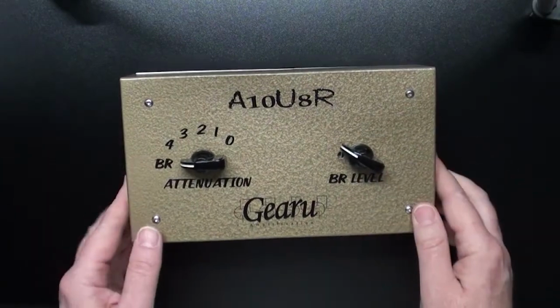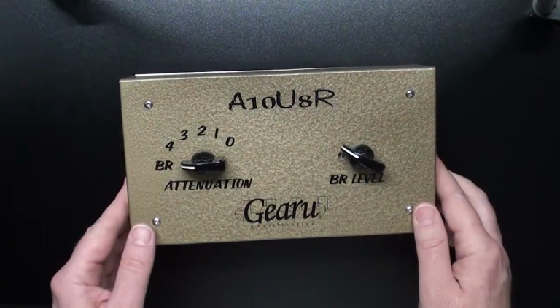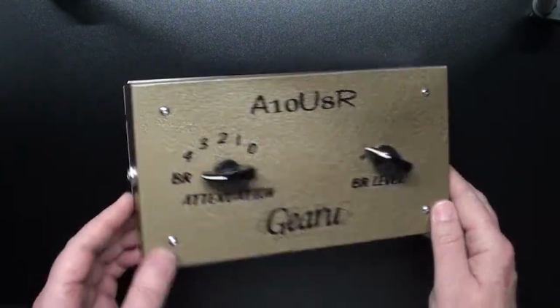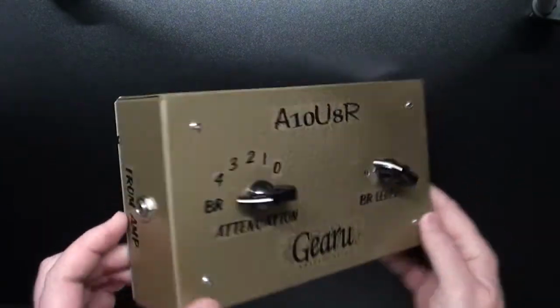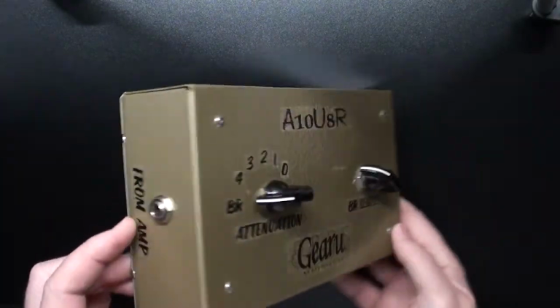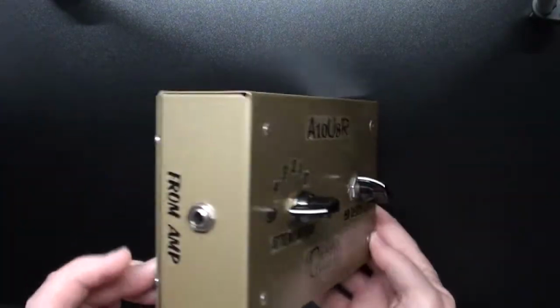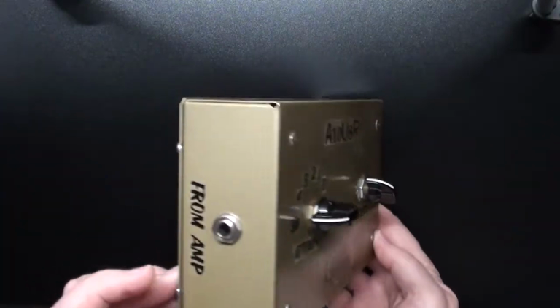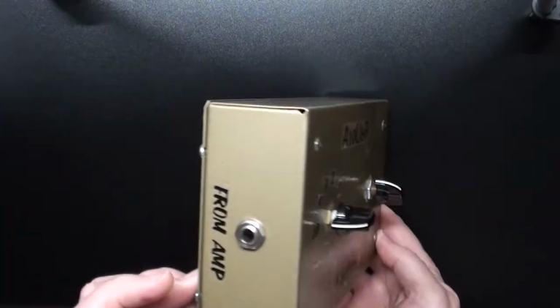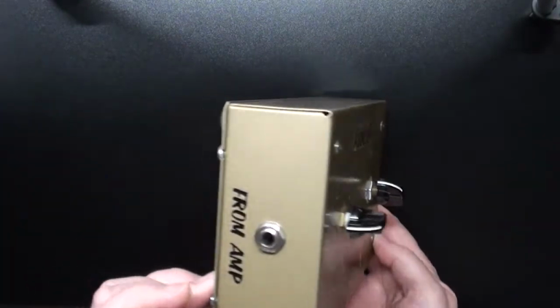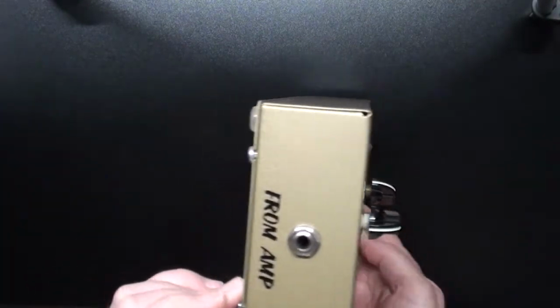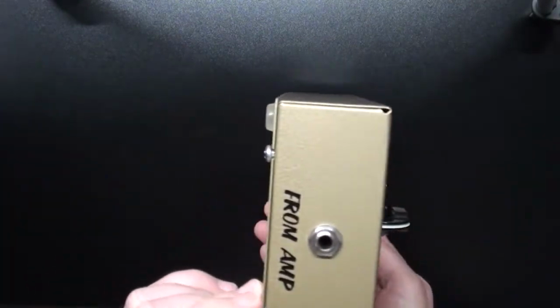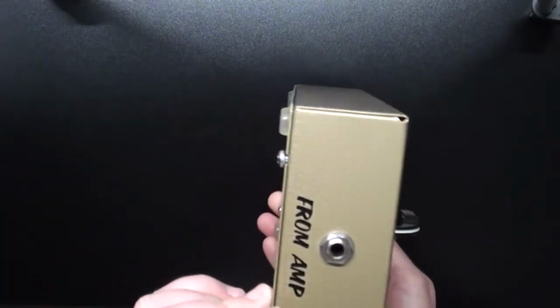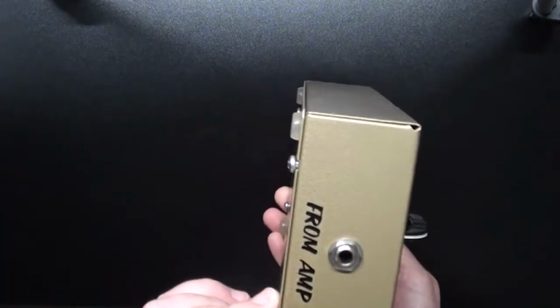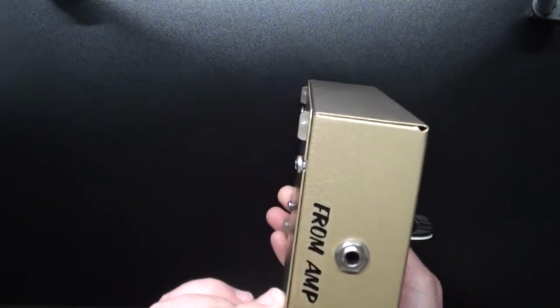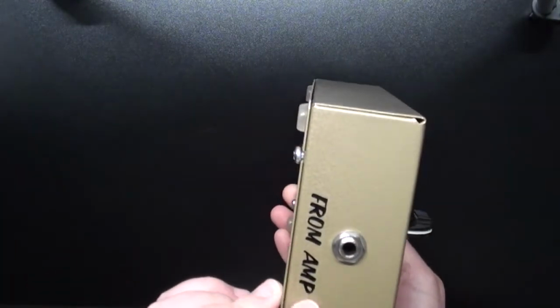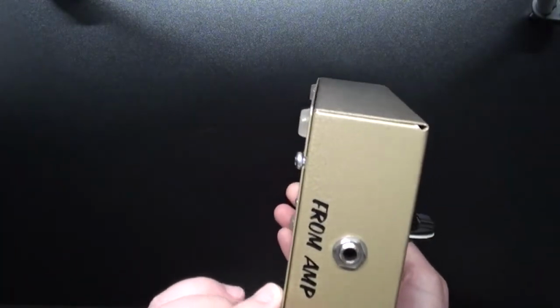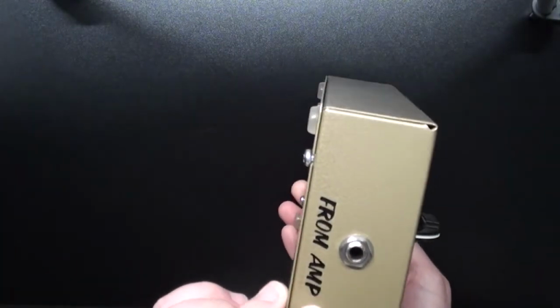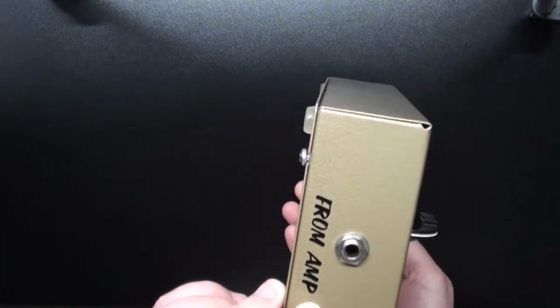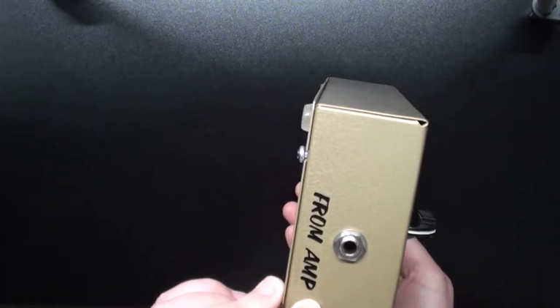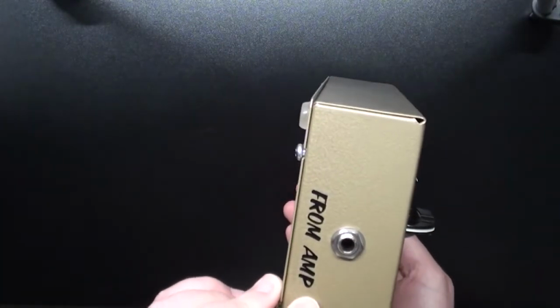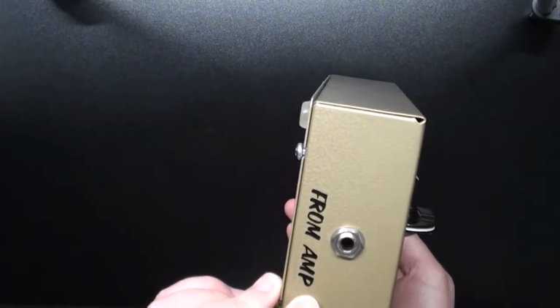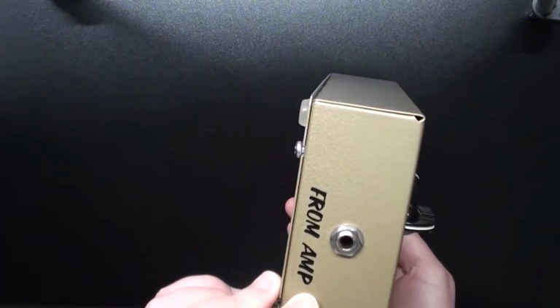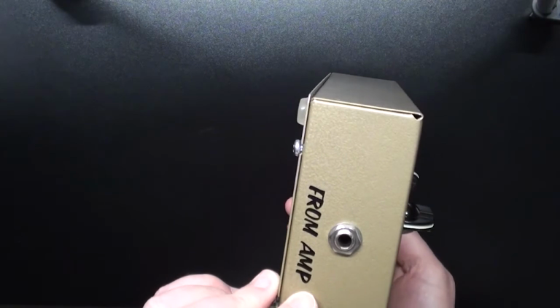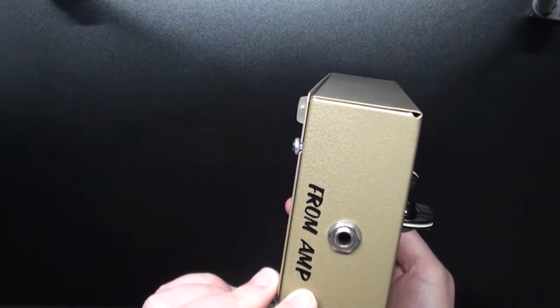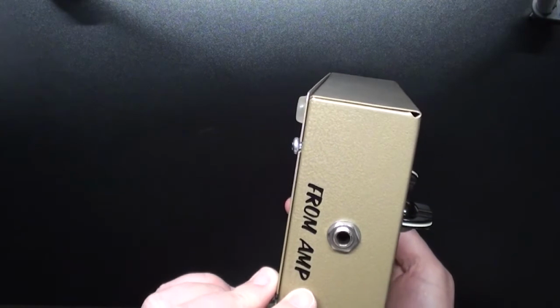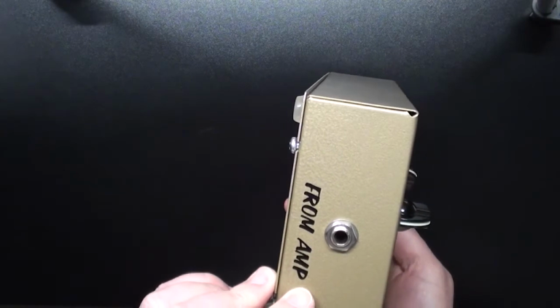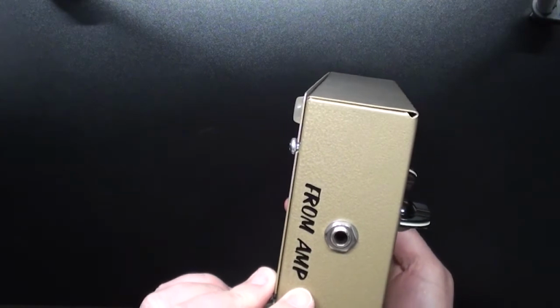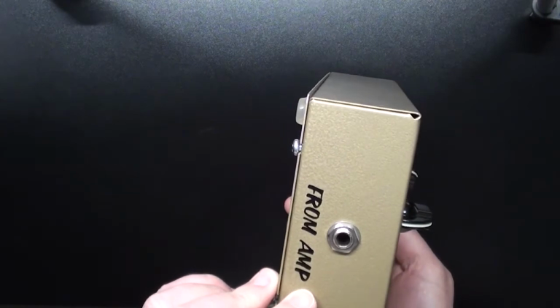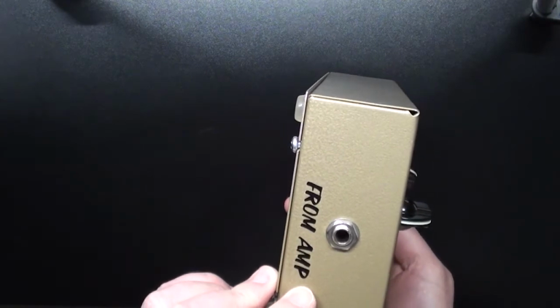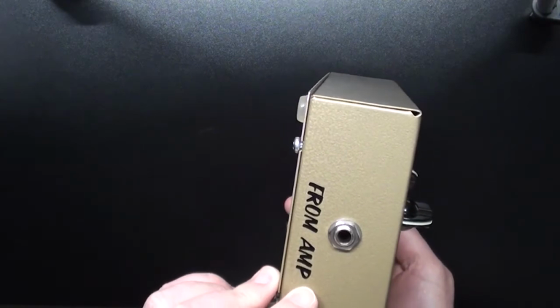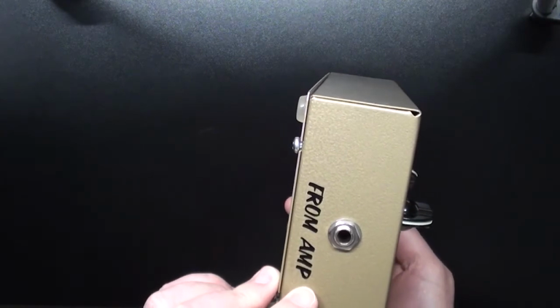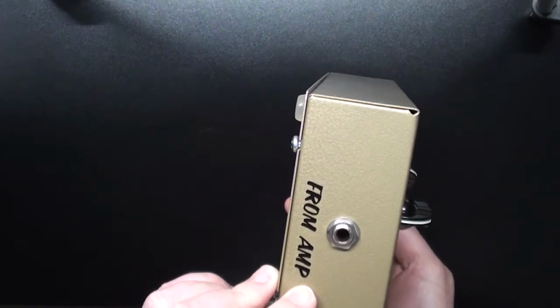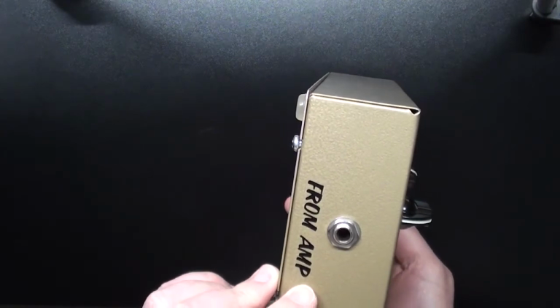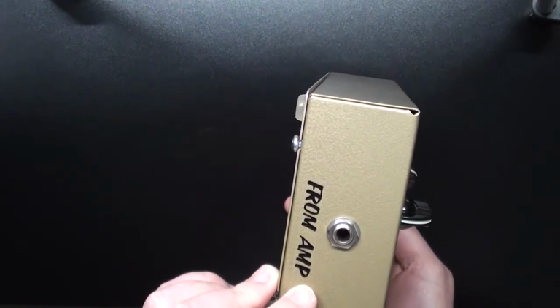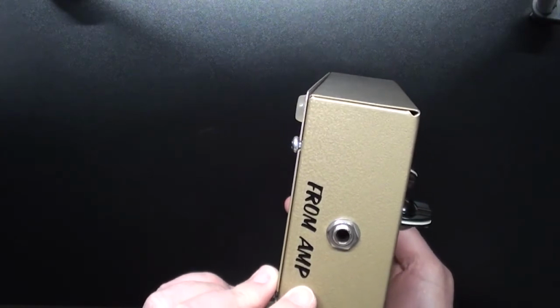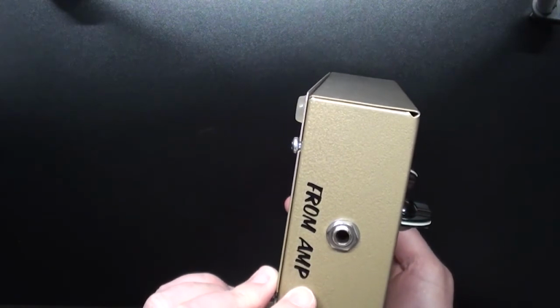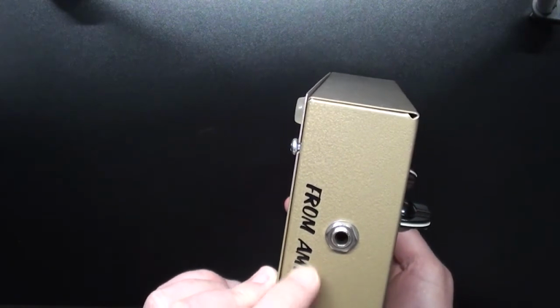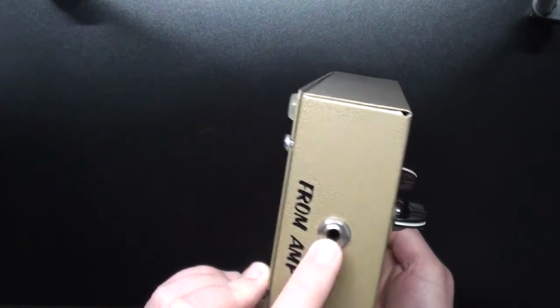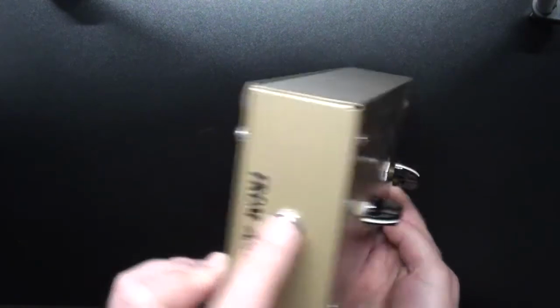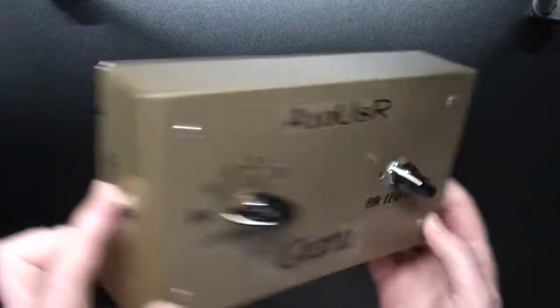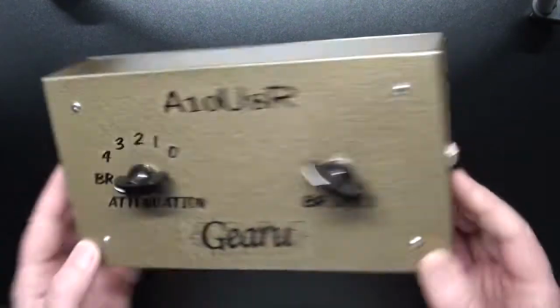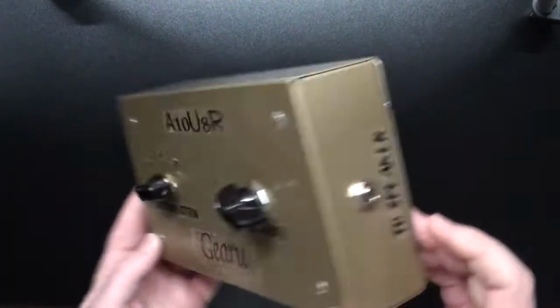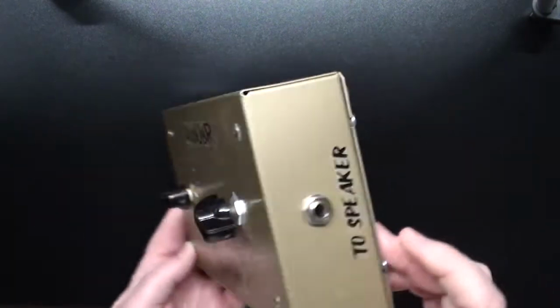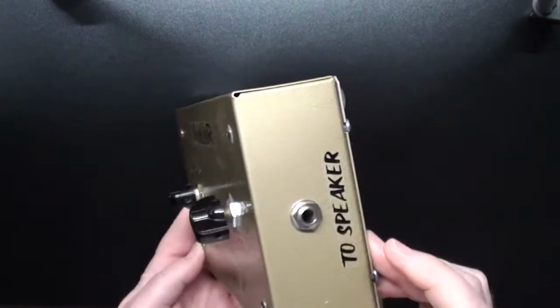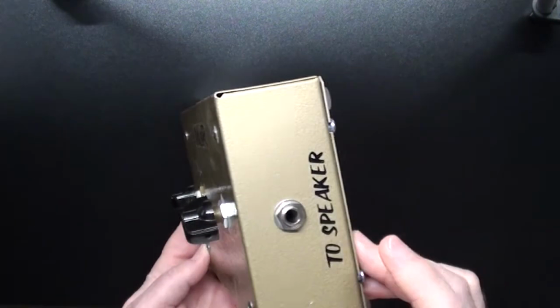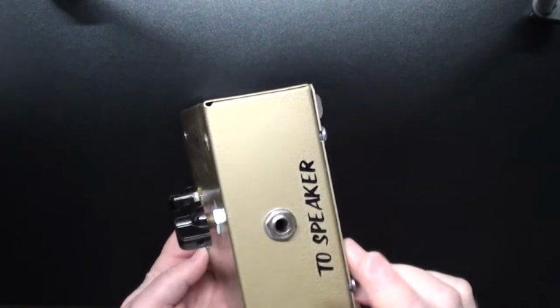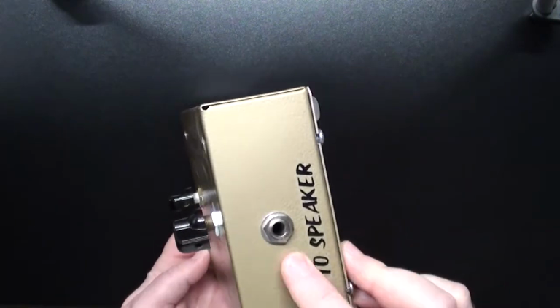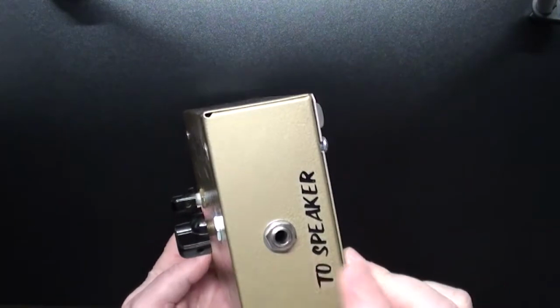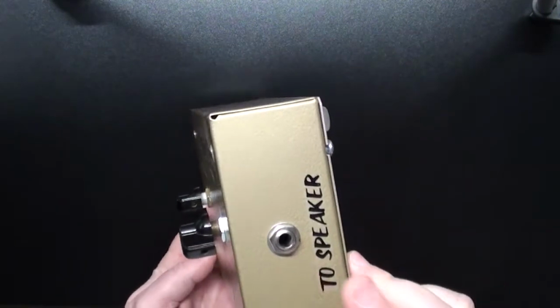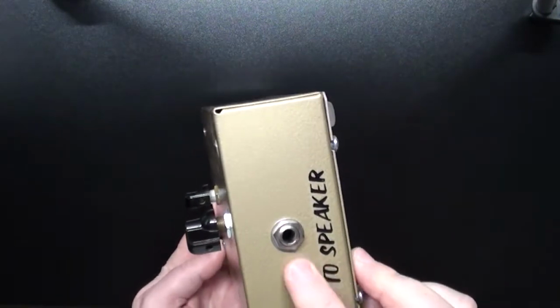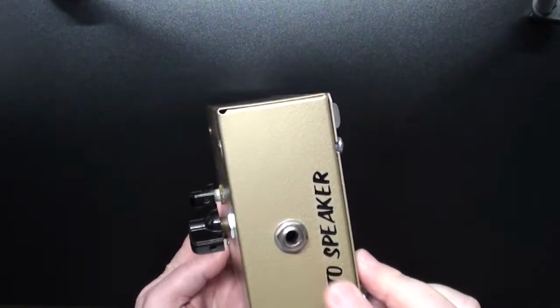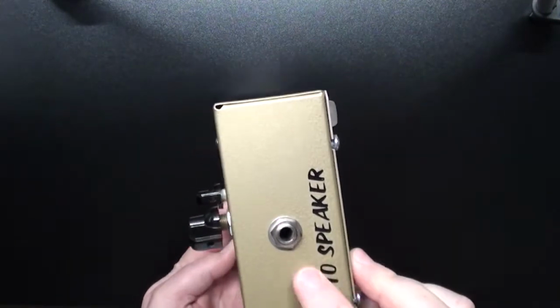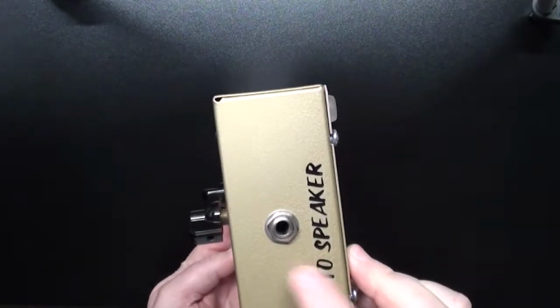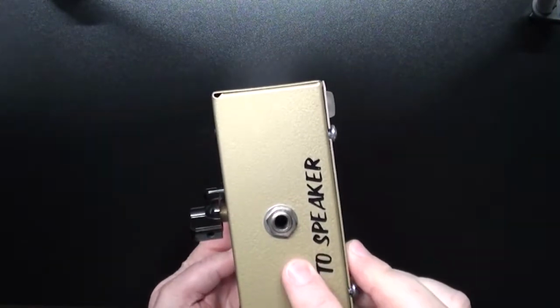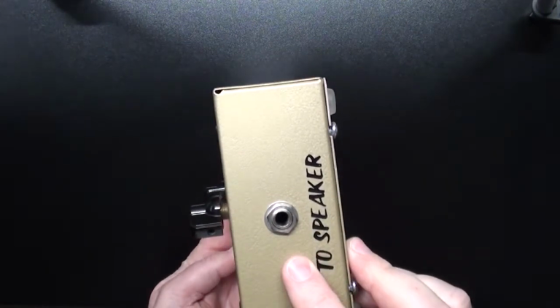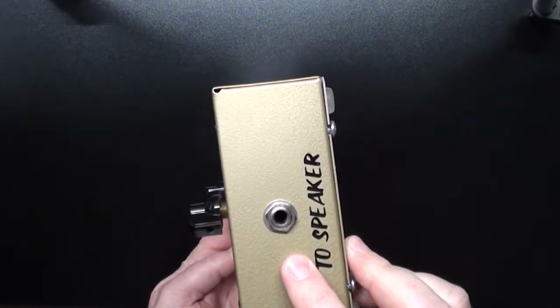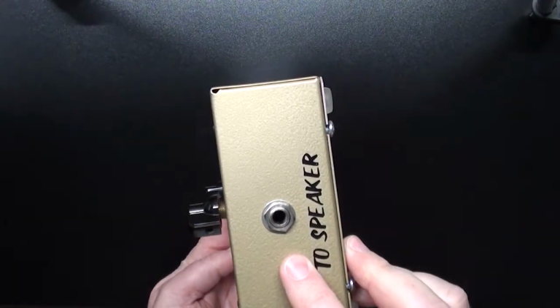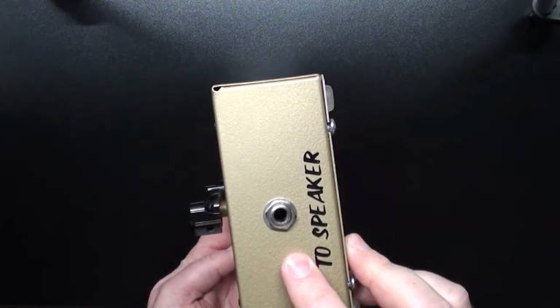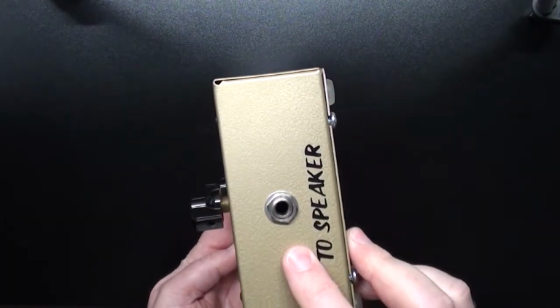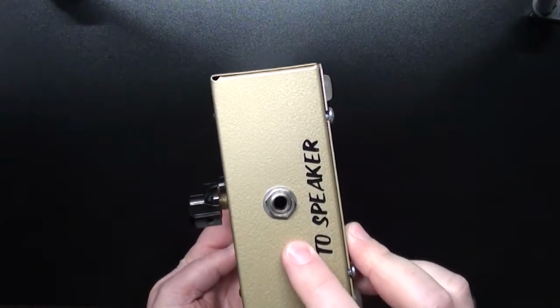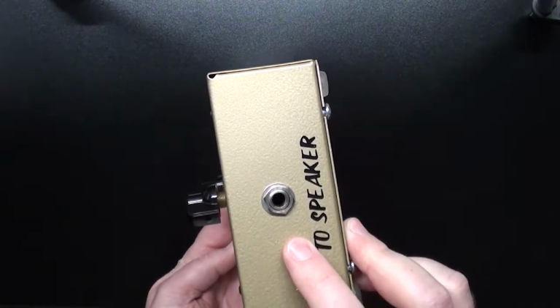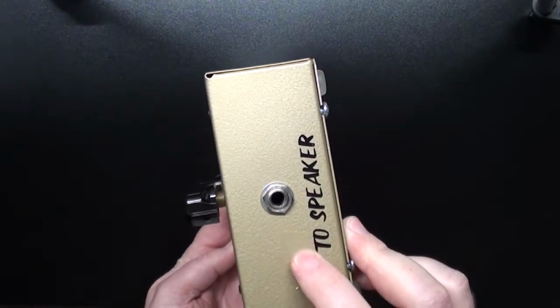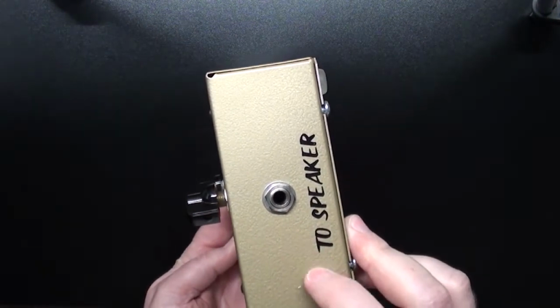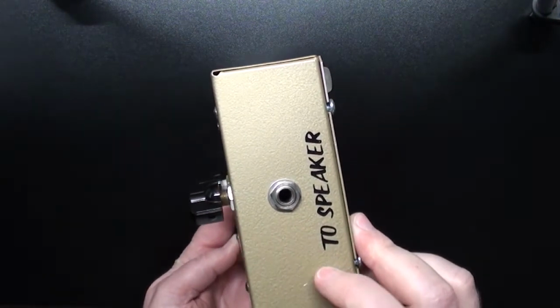We also have the jack that goes from the amp and then the other one on the other side goes to the speaker.